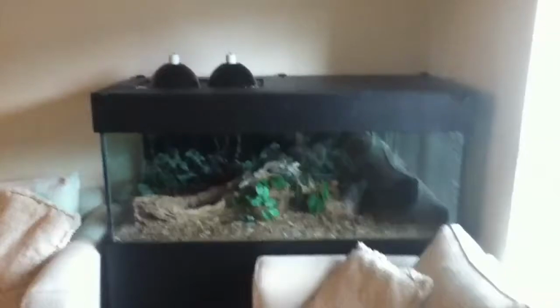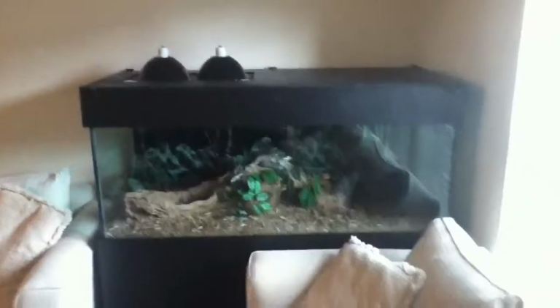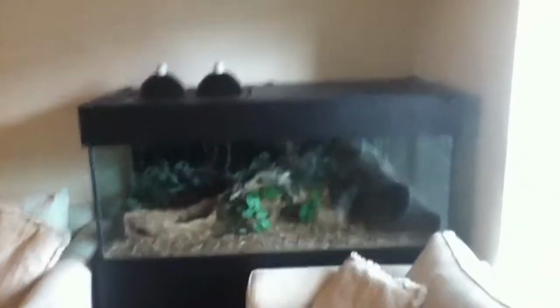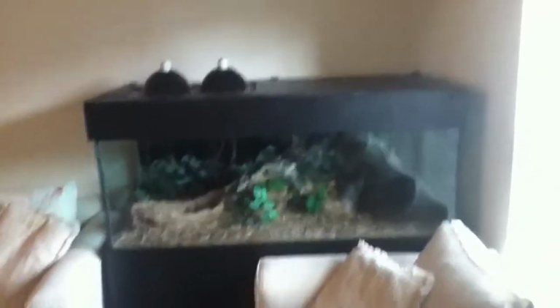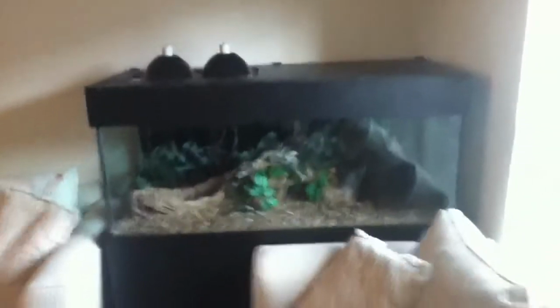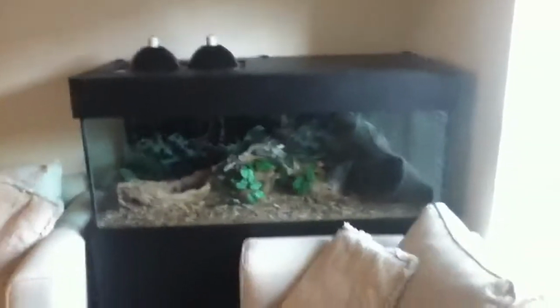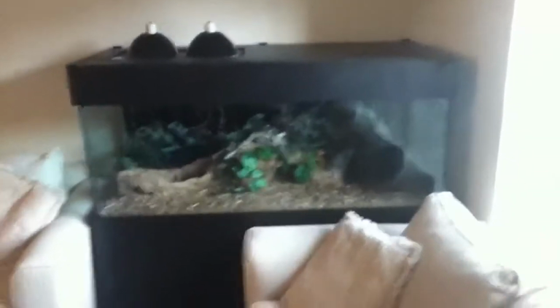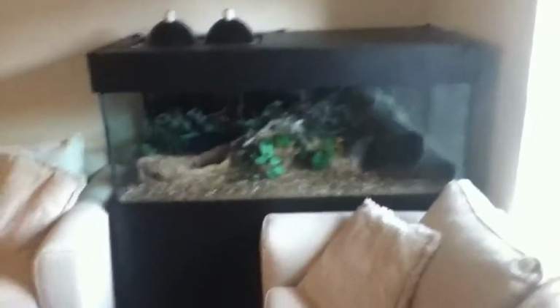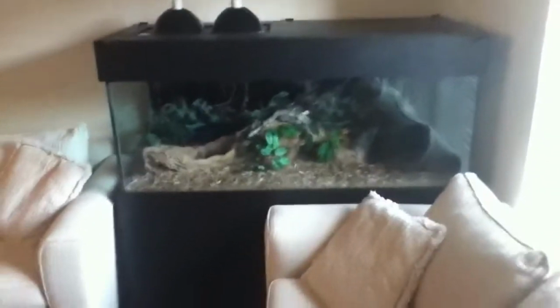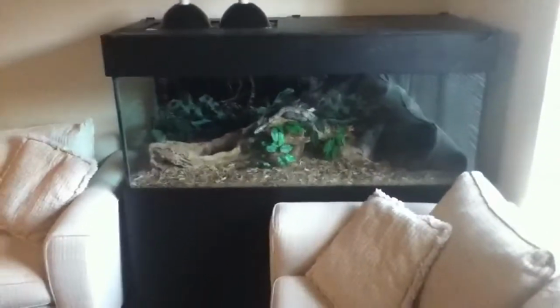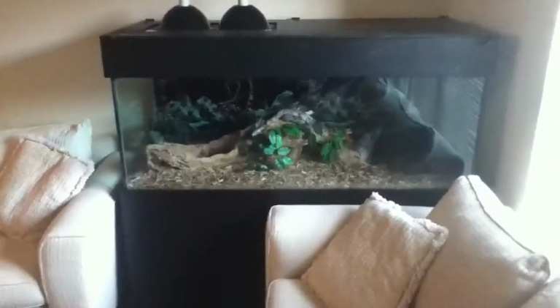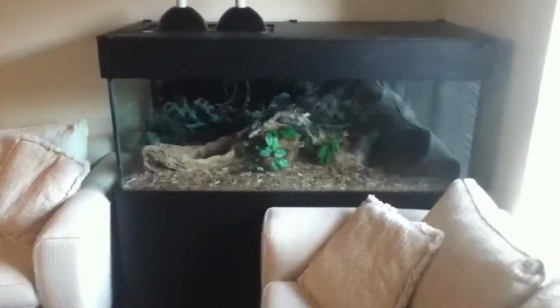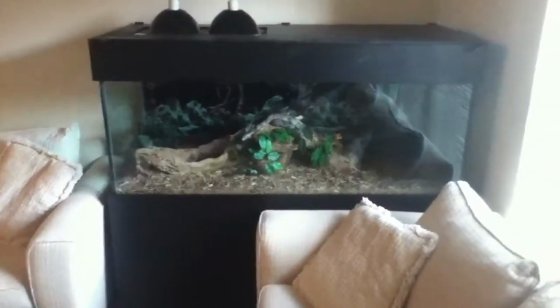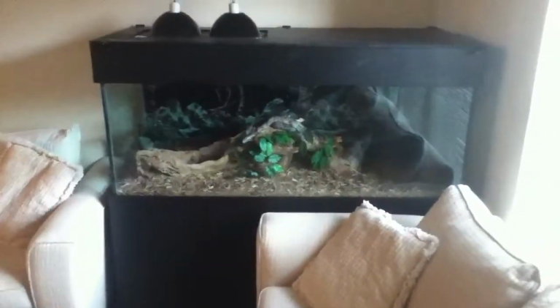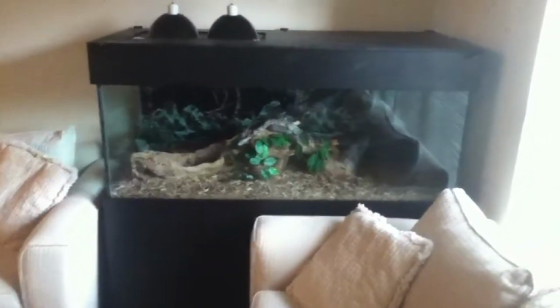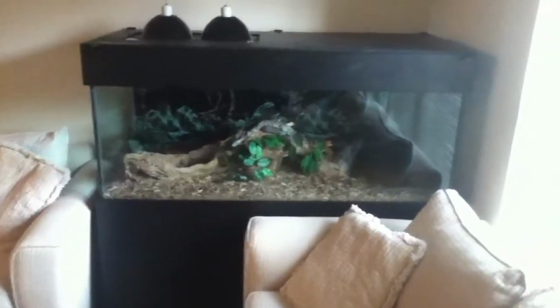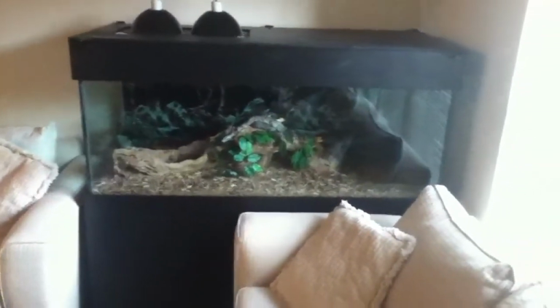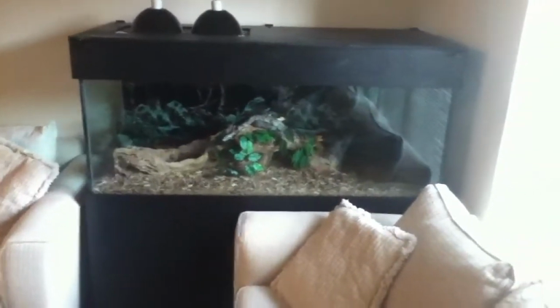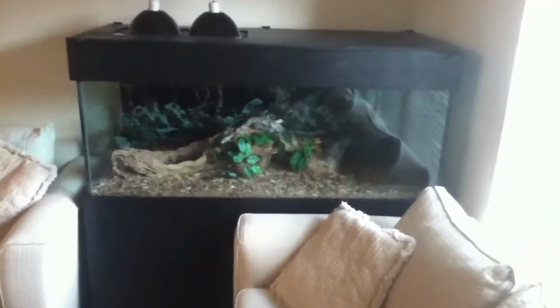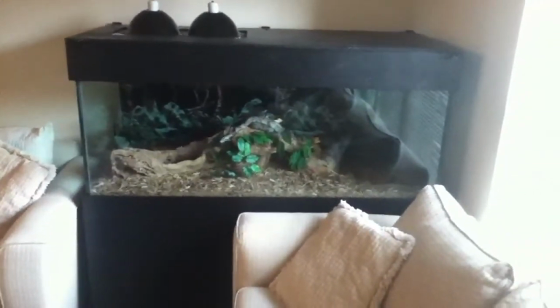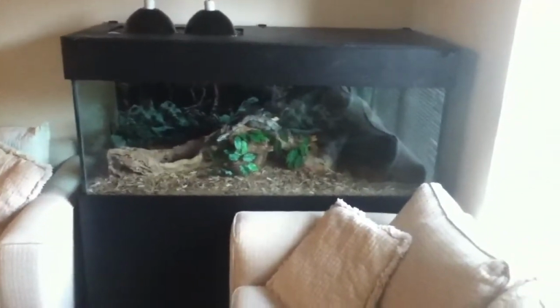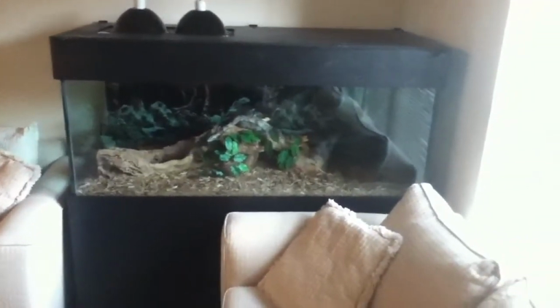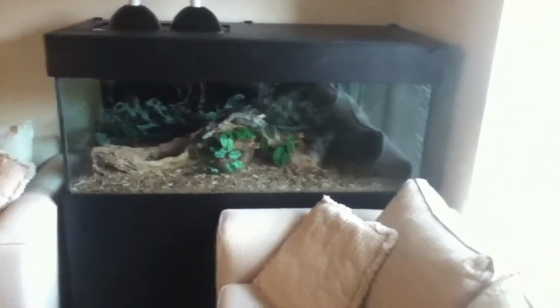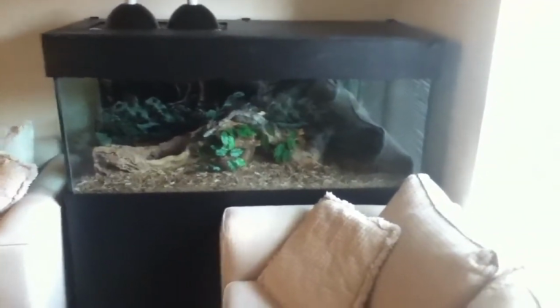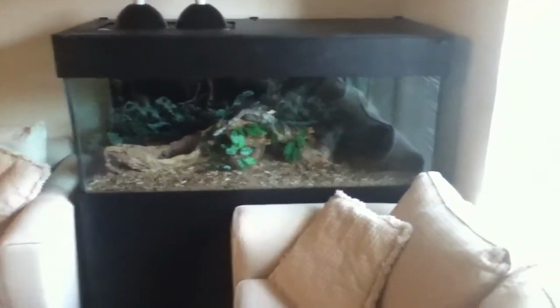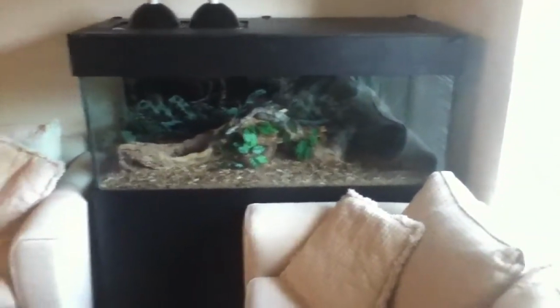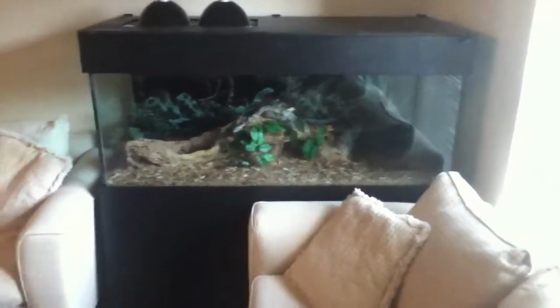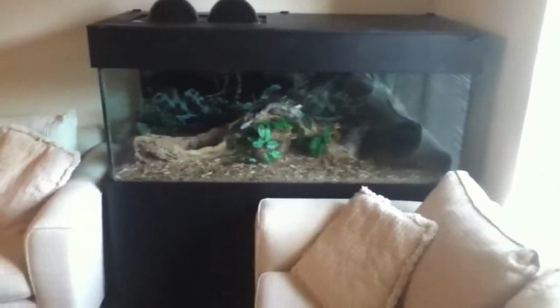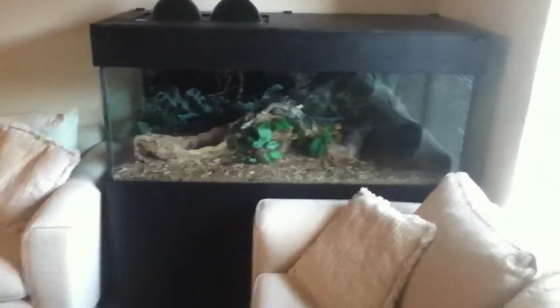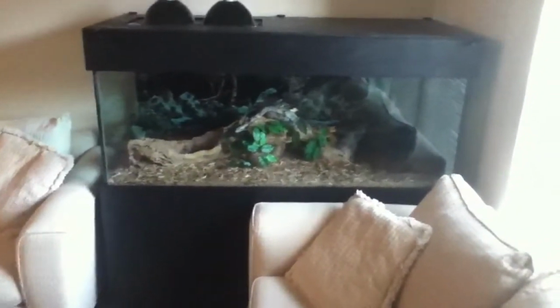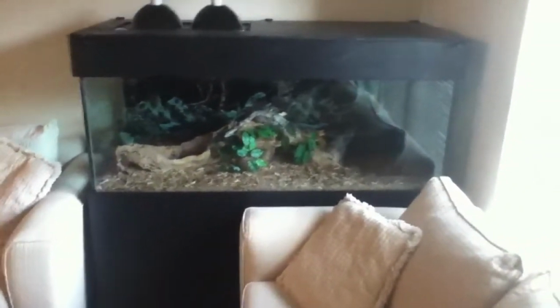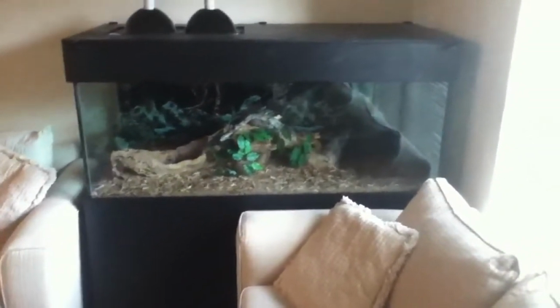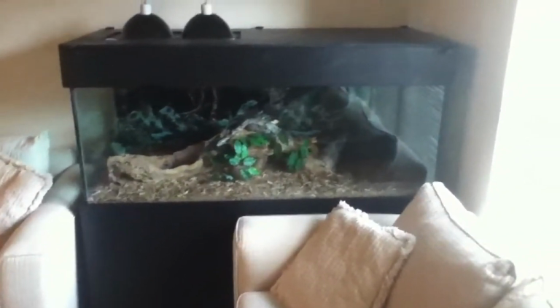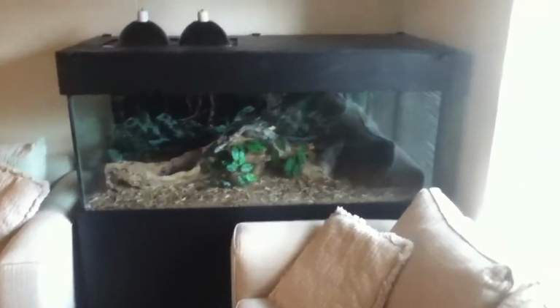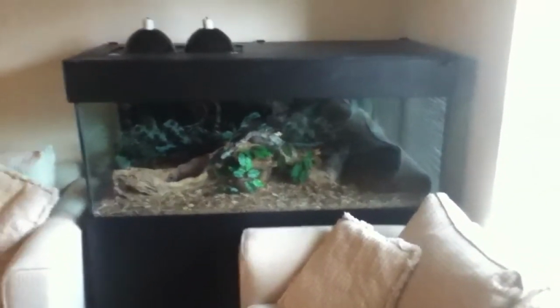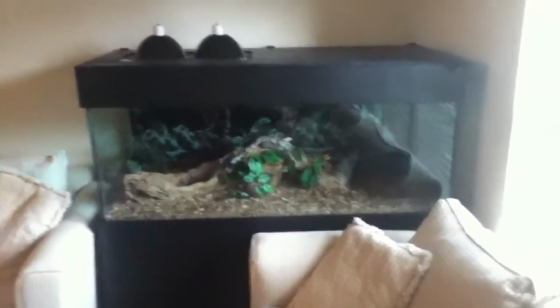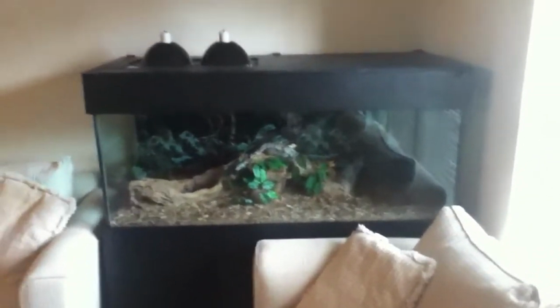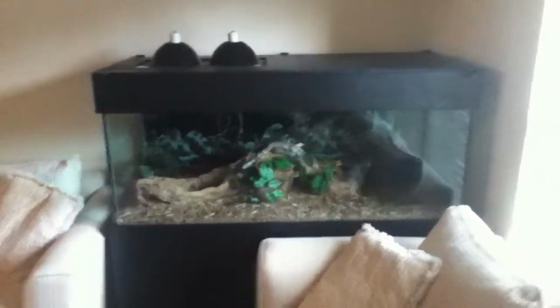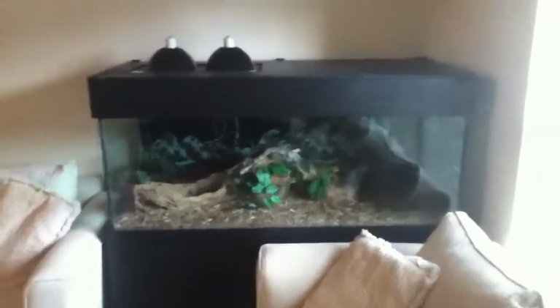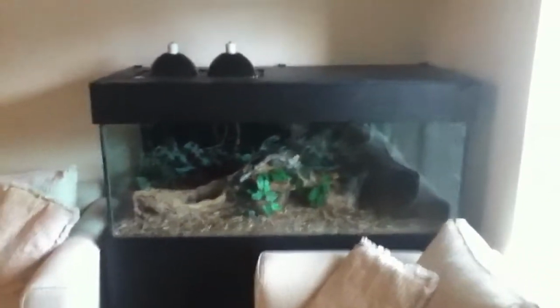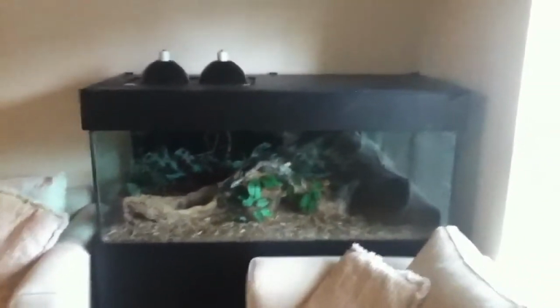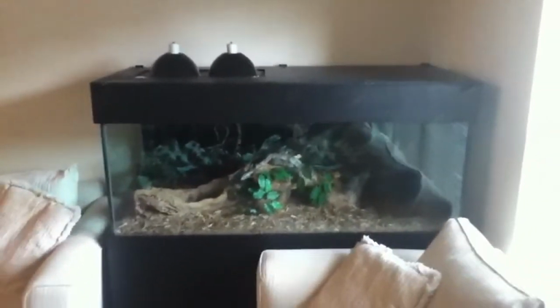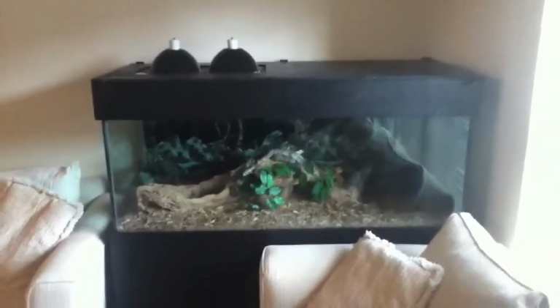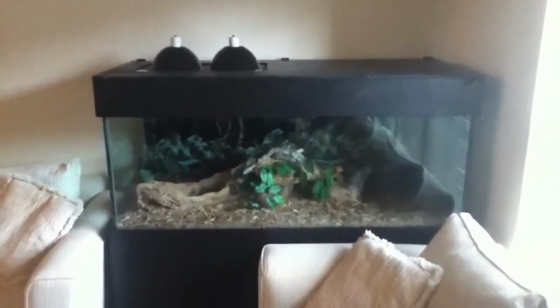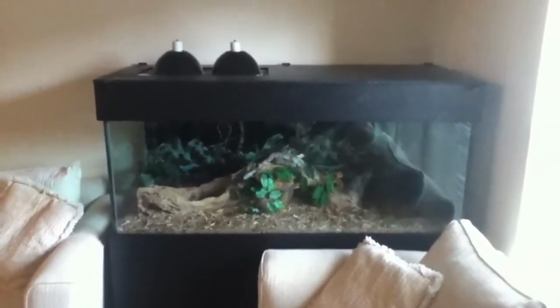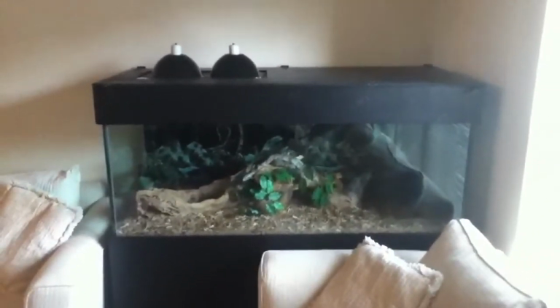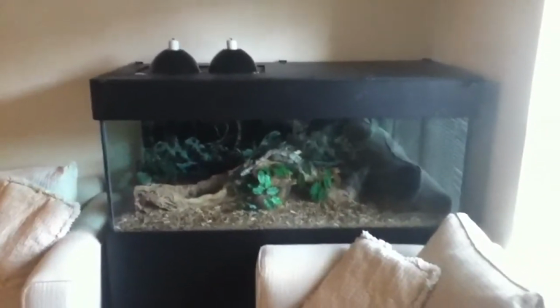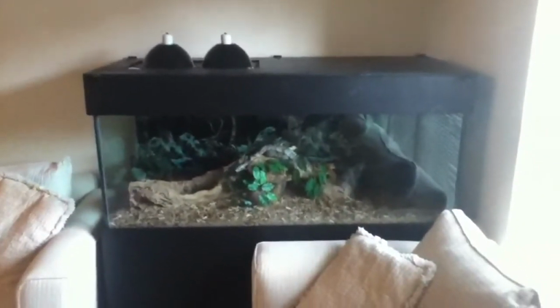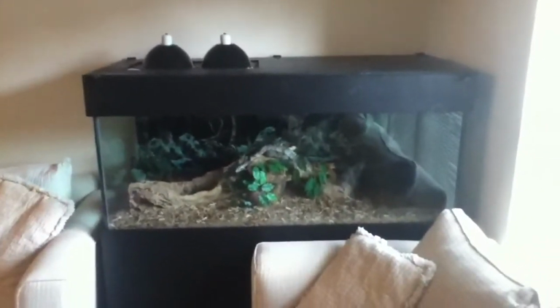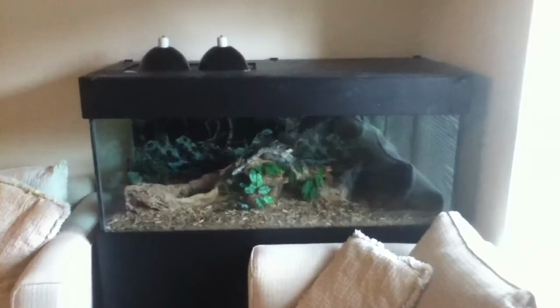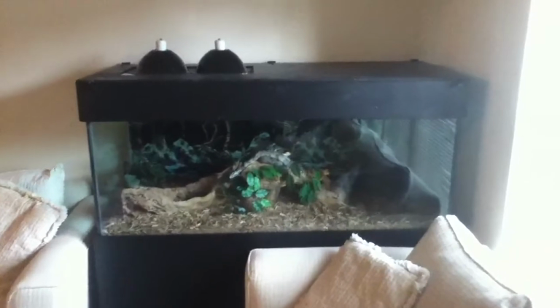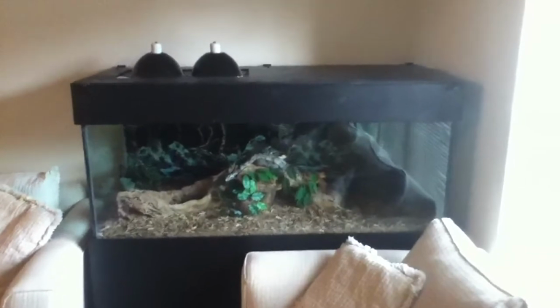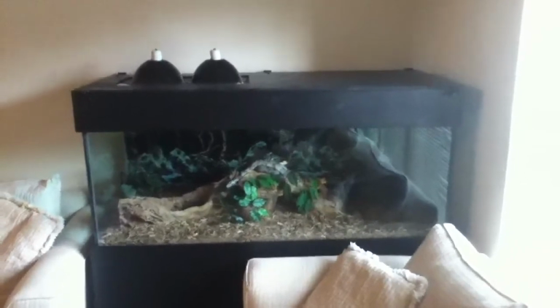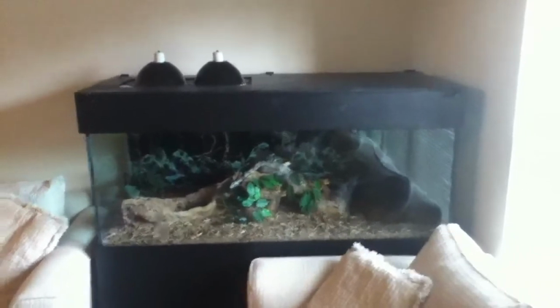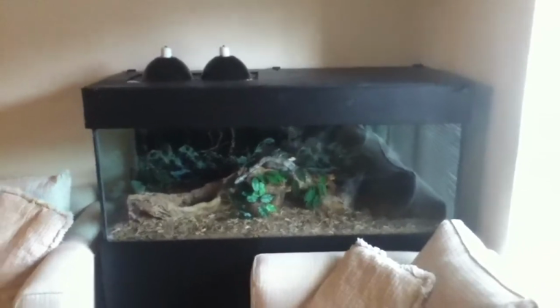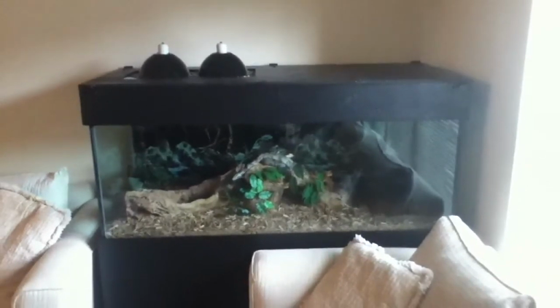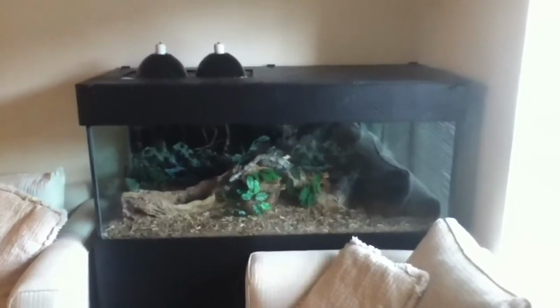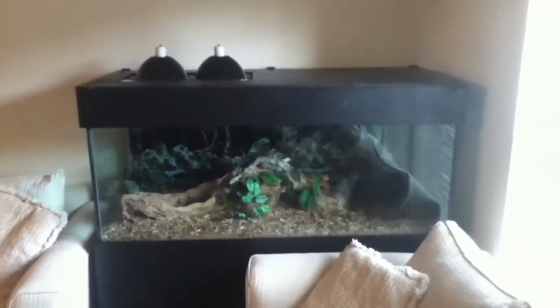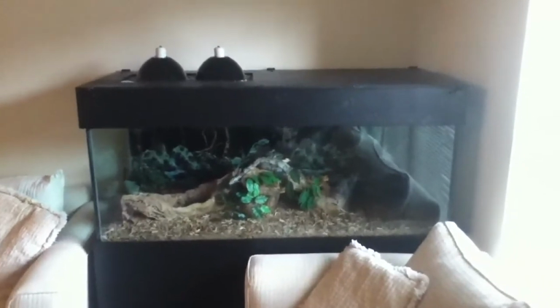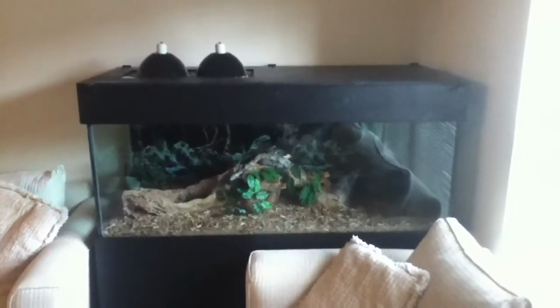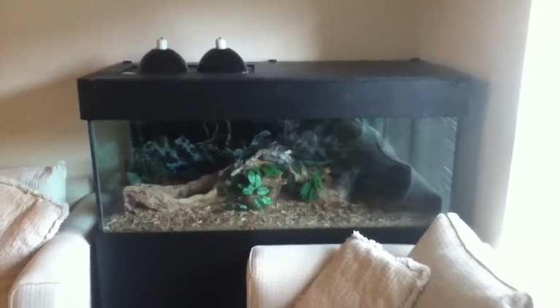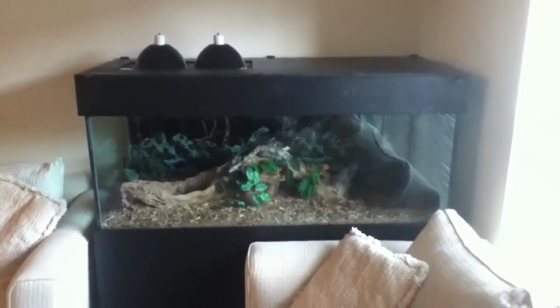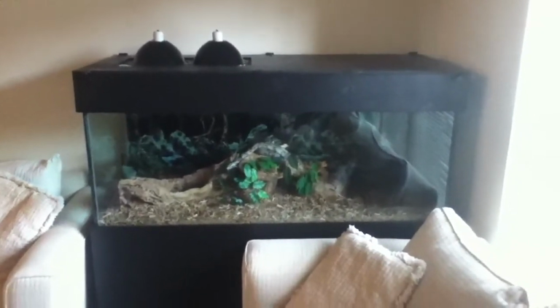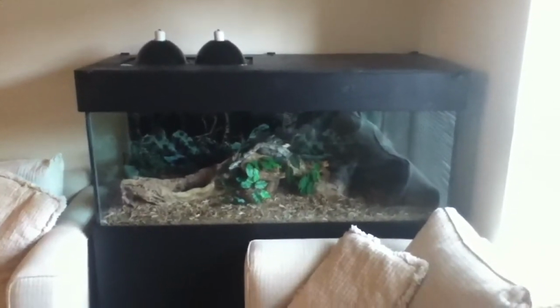The tank is the exact same as in the last video, but for those of you who haven't seen it: it's a 150 gallon tank, 2 feet deep, 2 feet tall, and 5 feet wide.